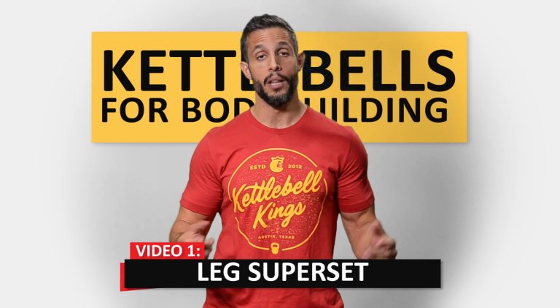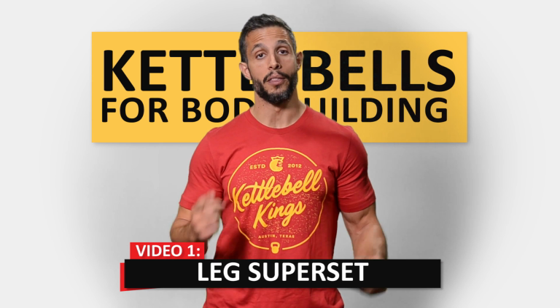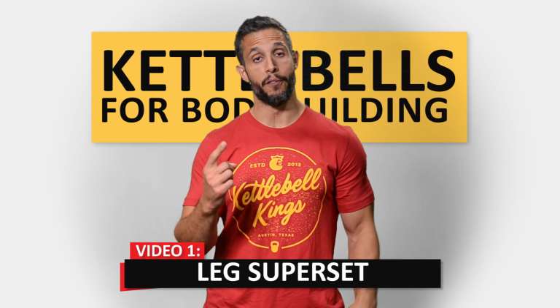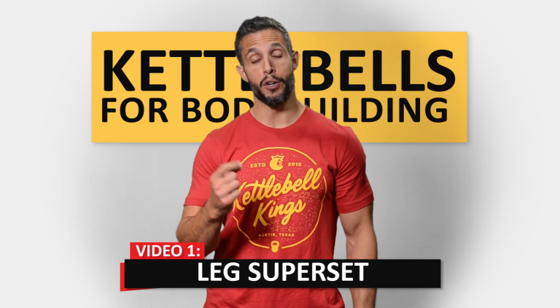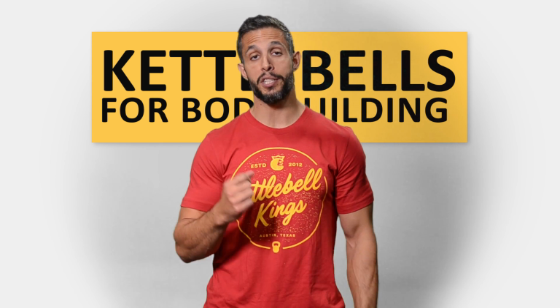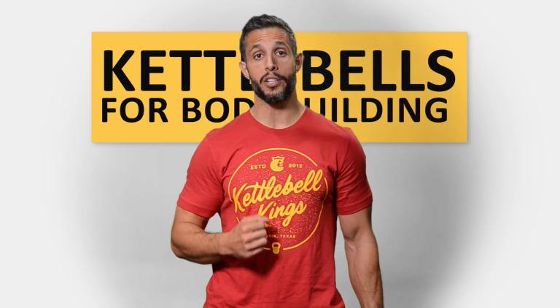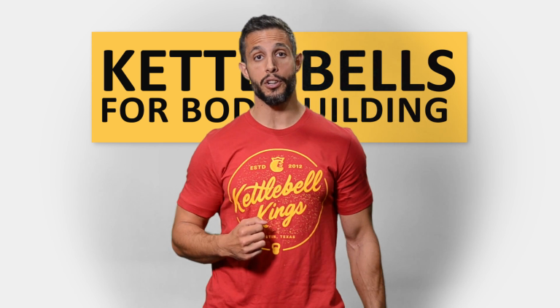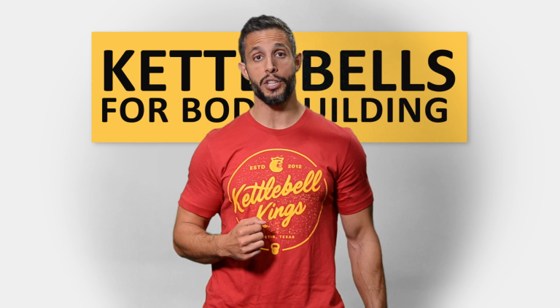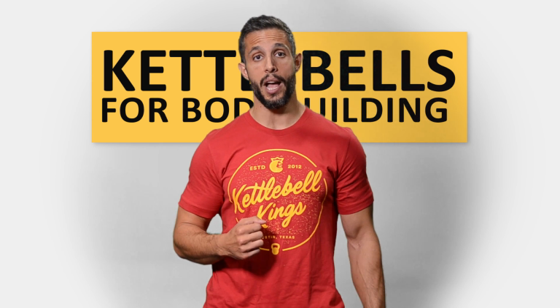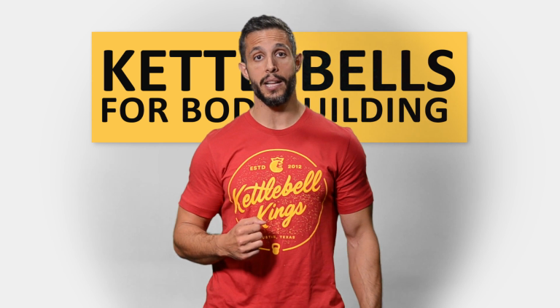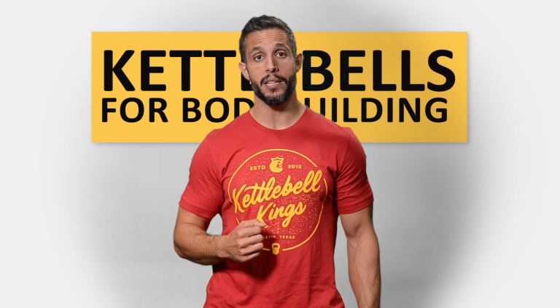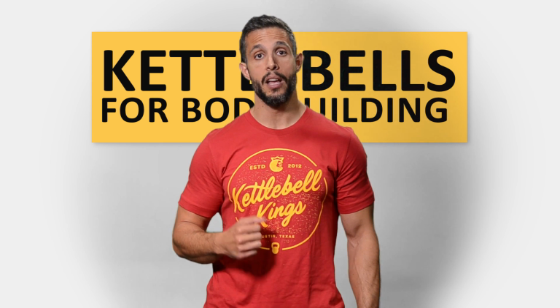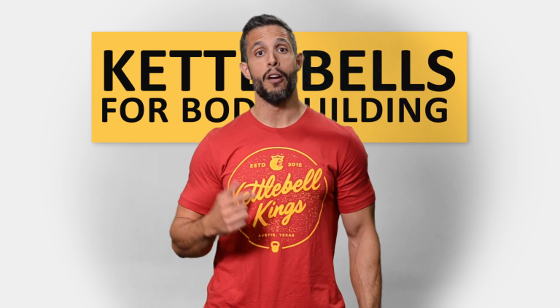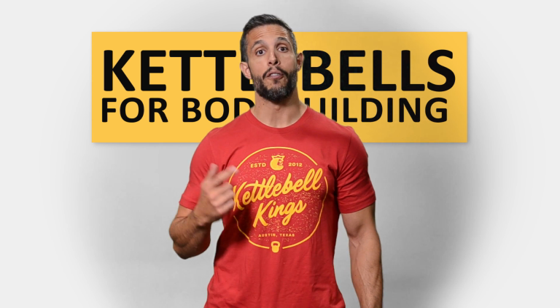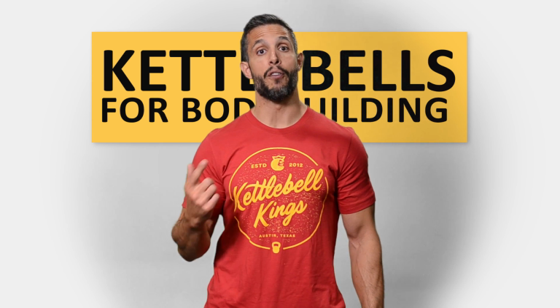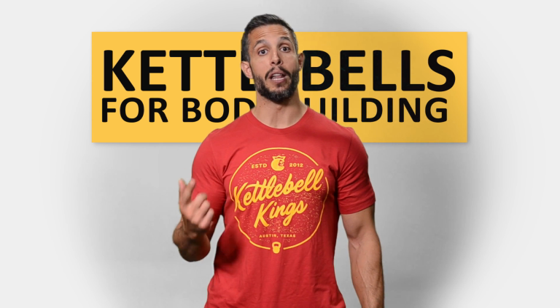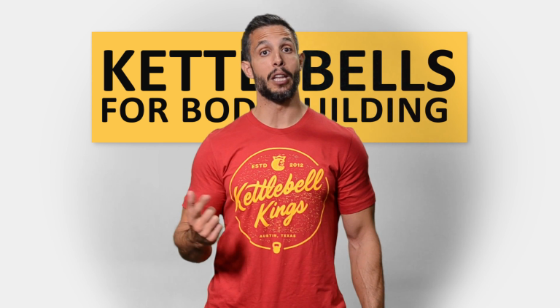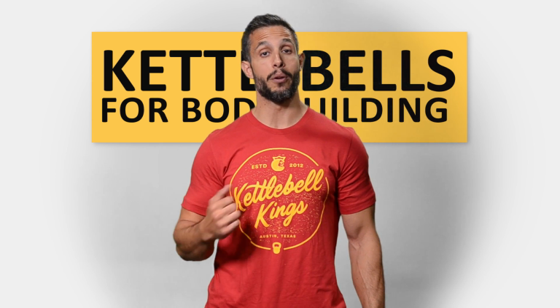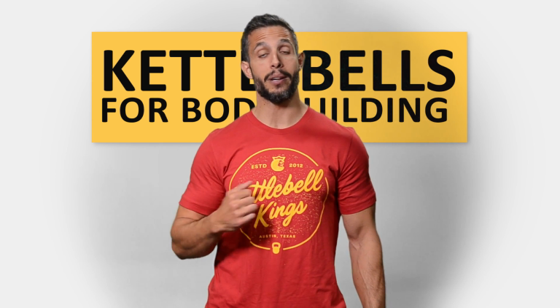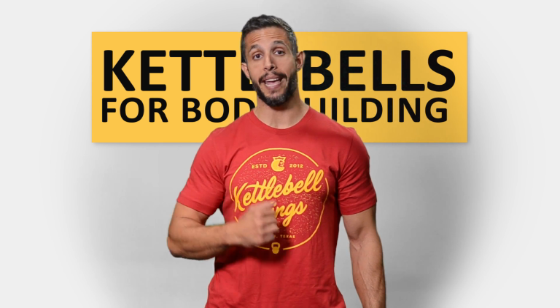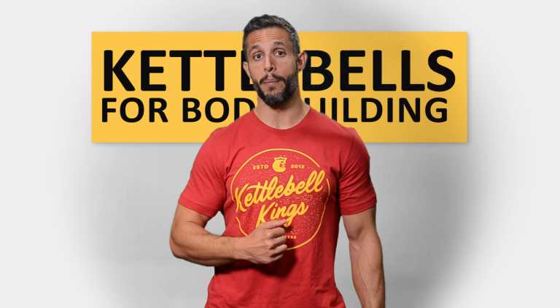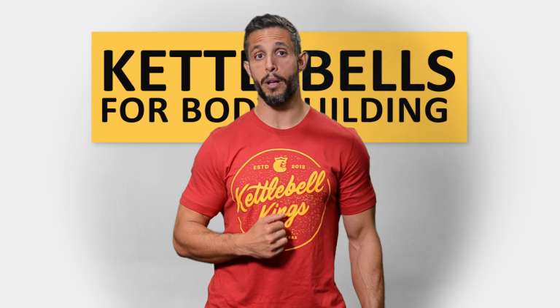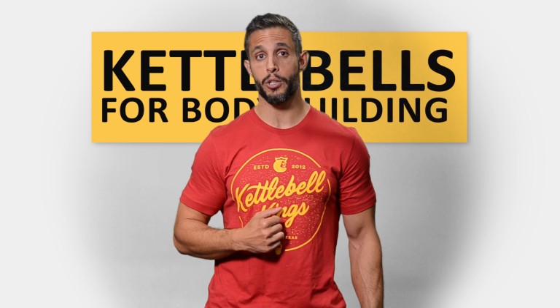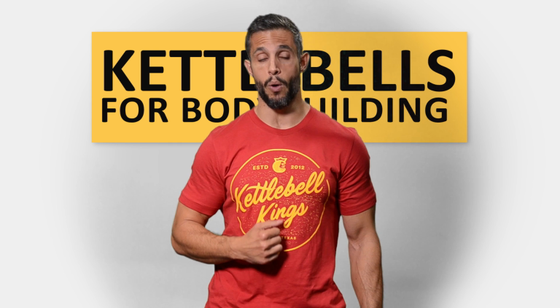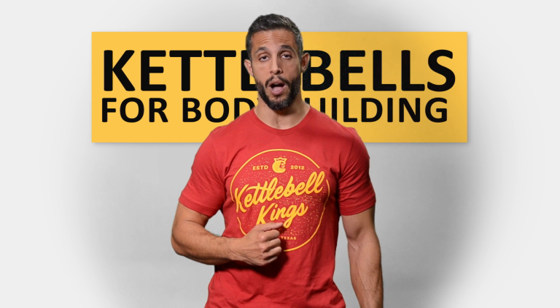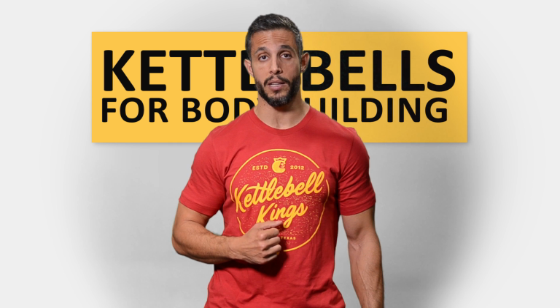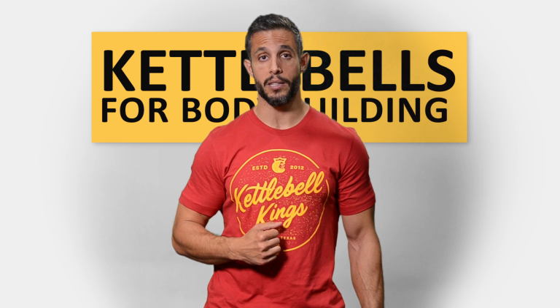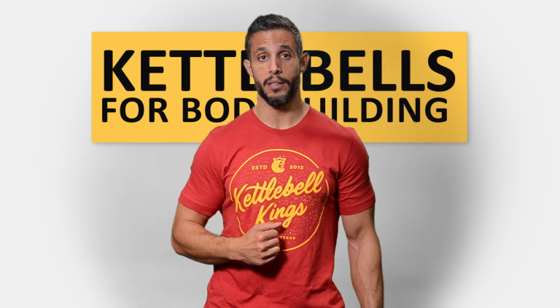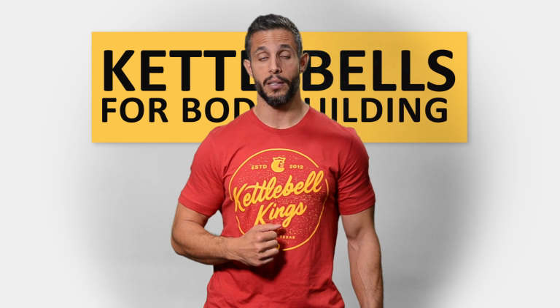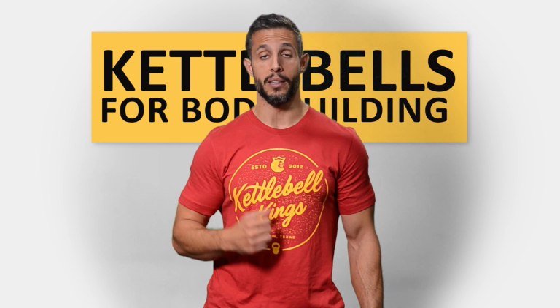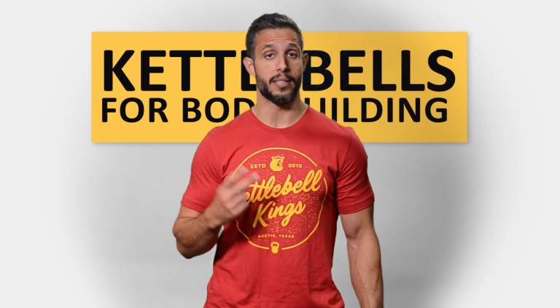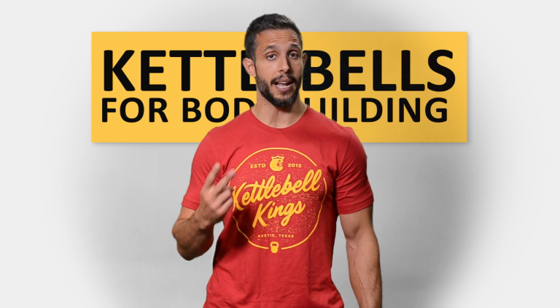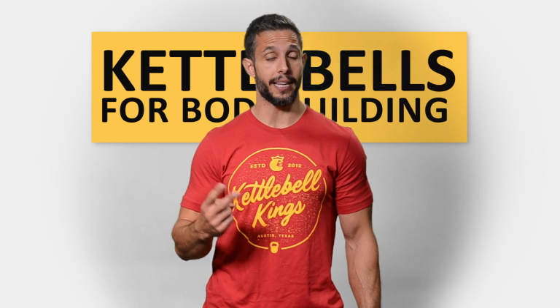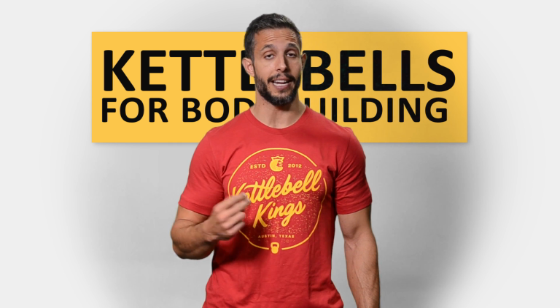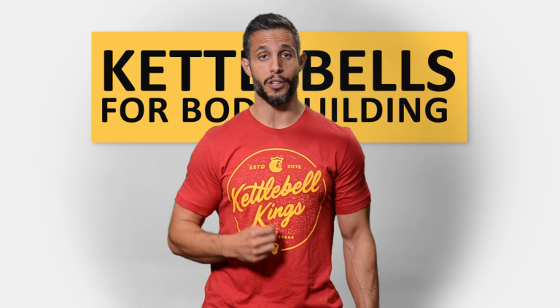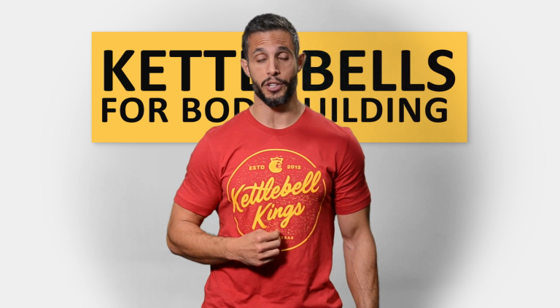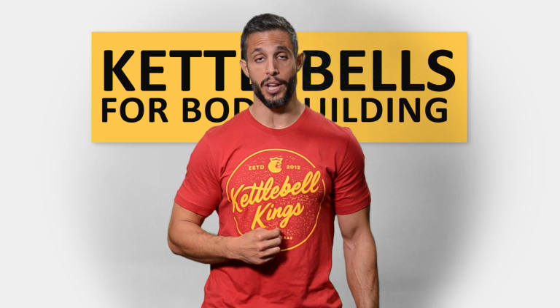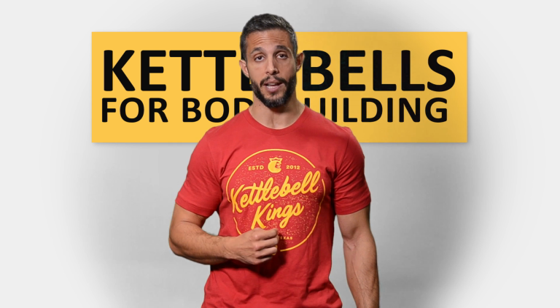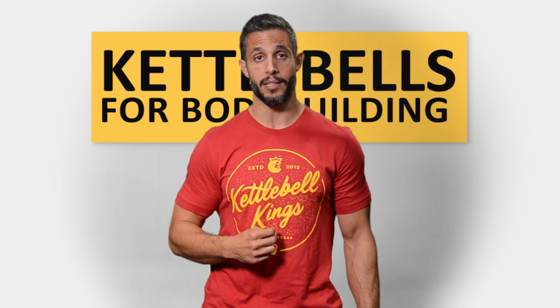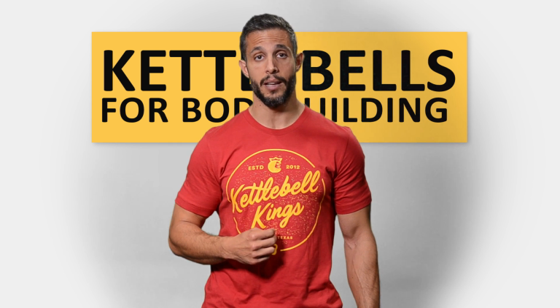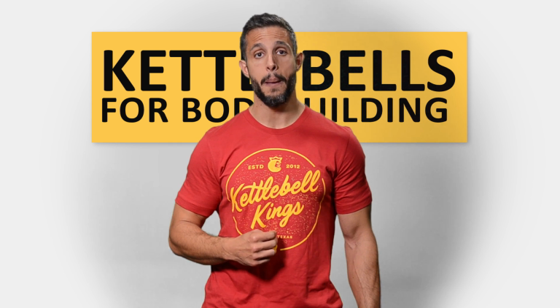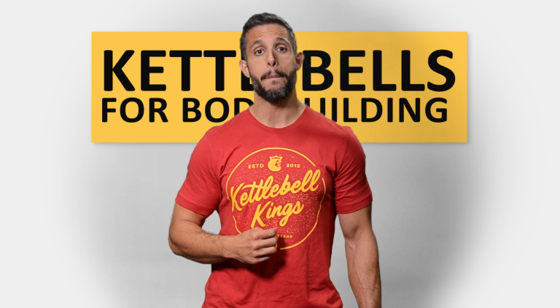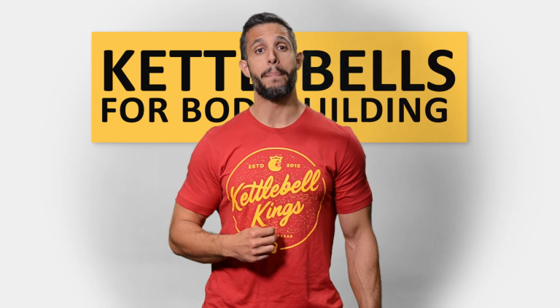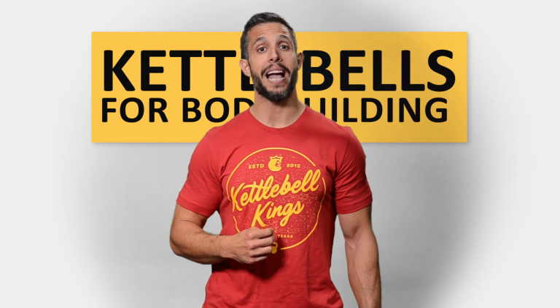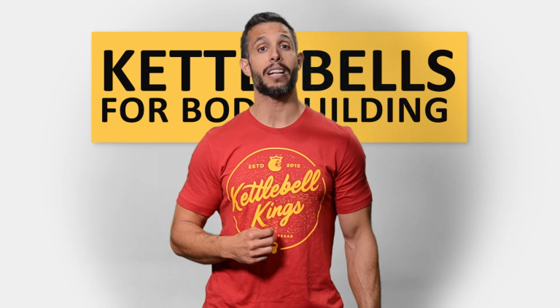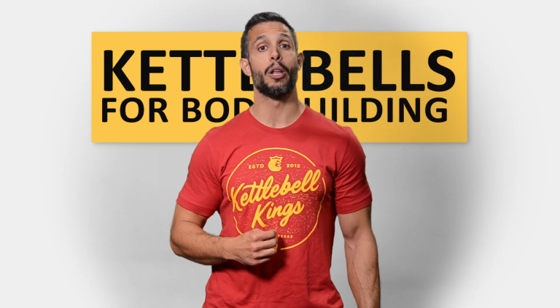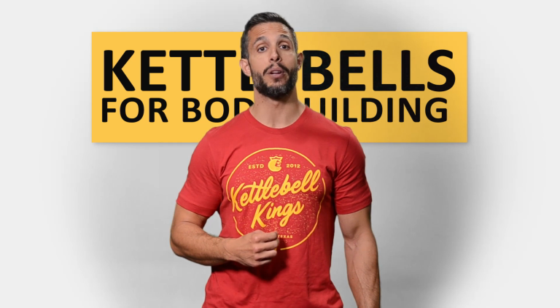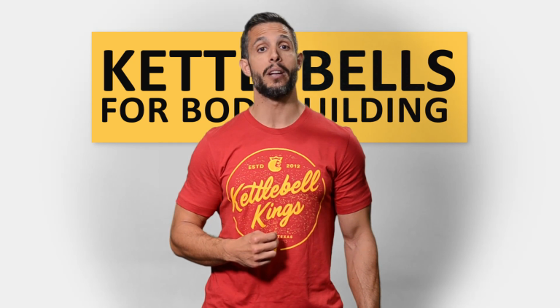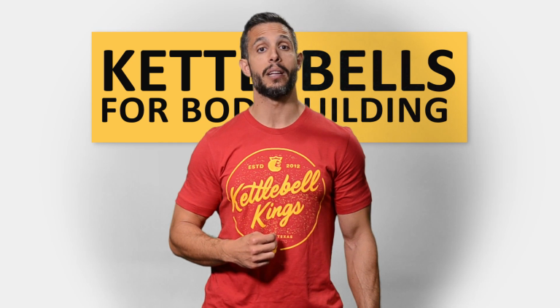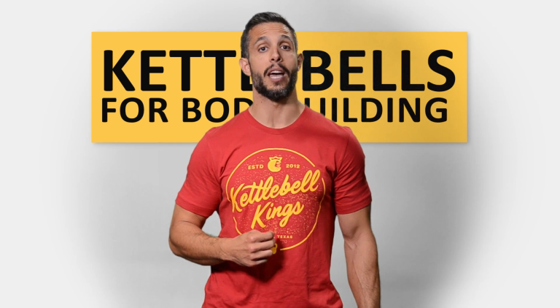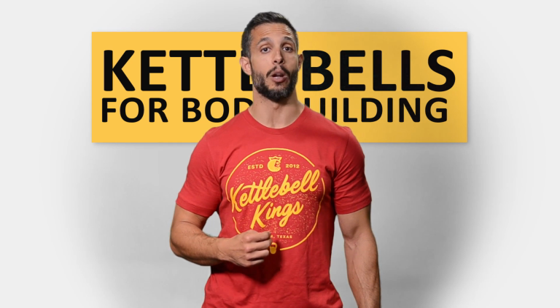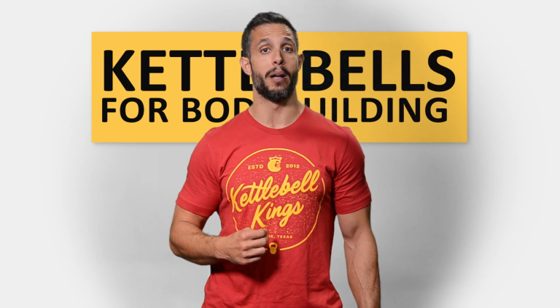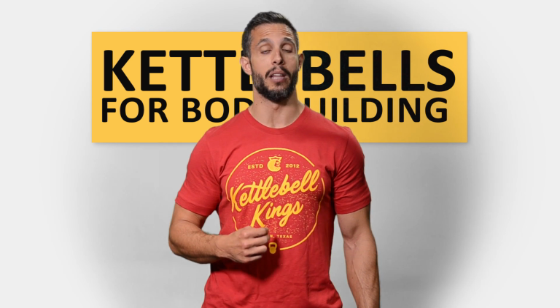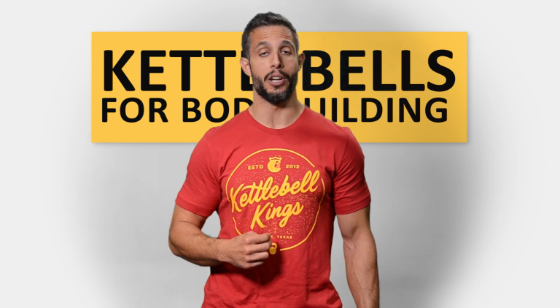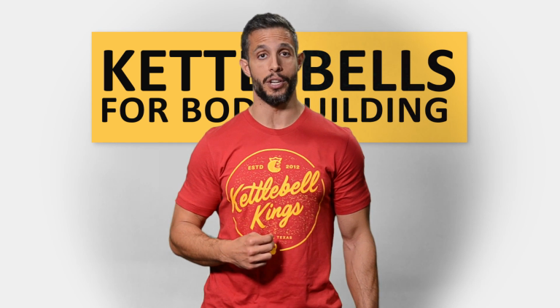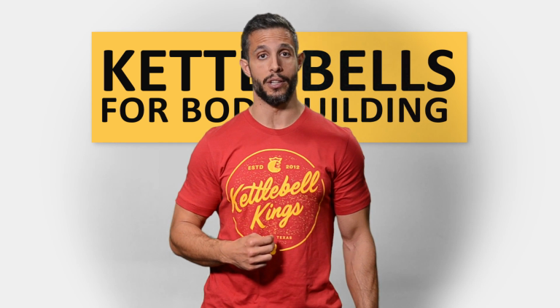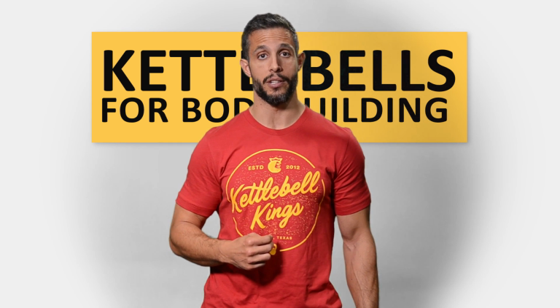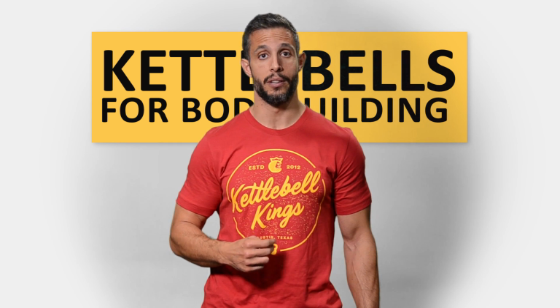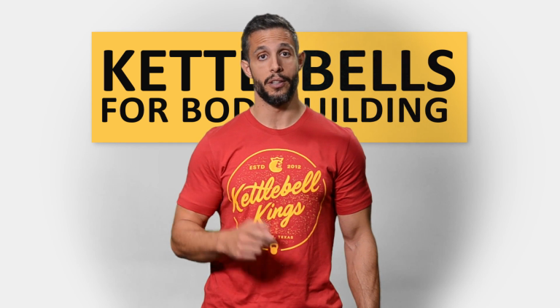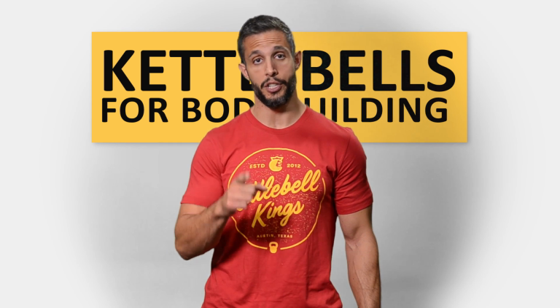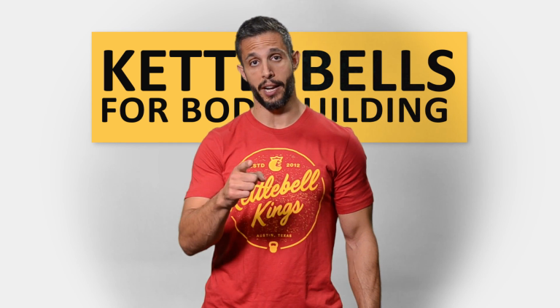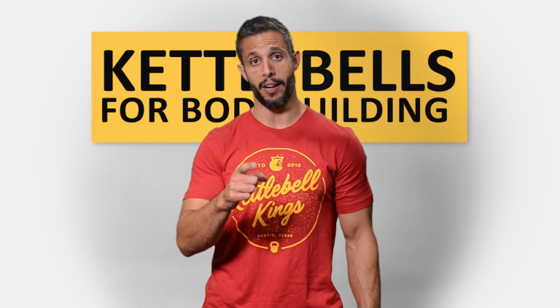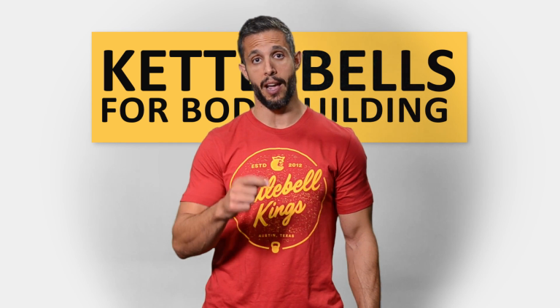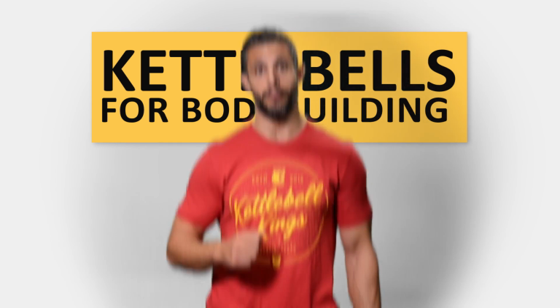The first exercise: front-loaded kettlebell squats. The second exercise: back-loaded kettlebell lunges. Check it out.